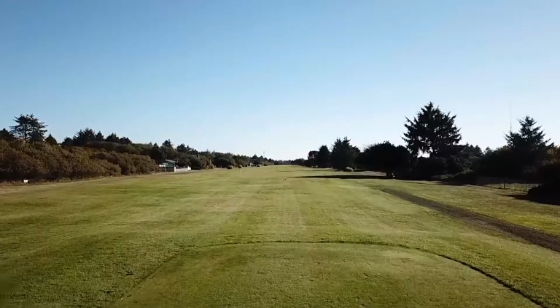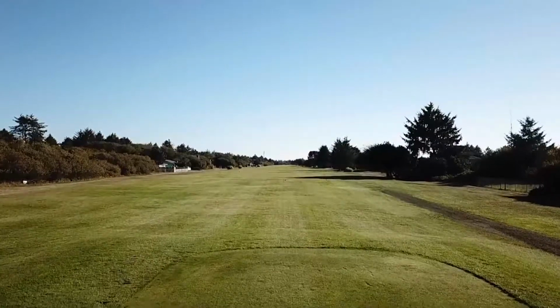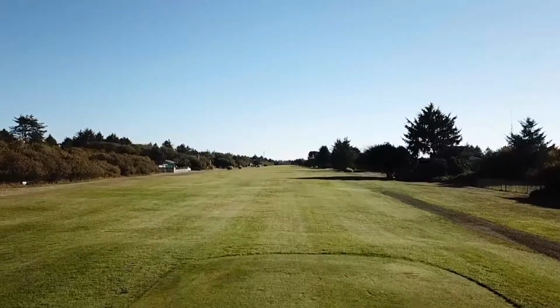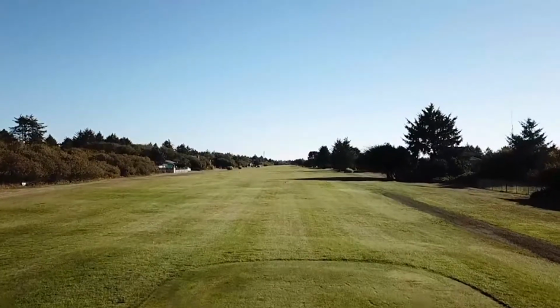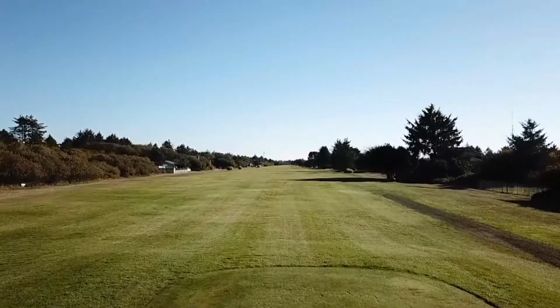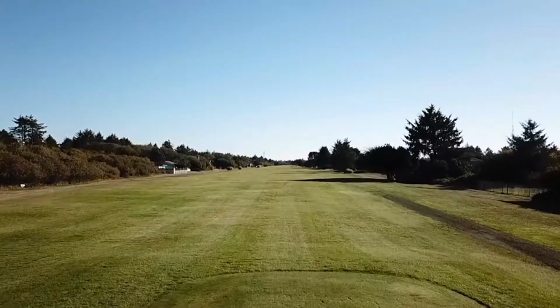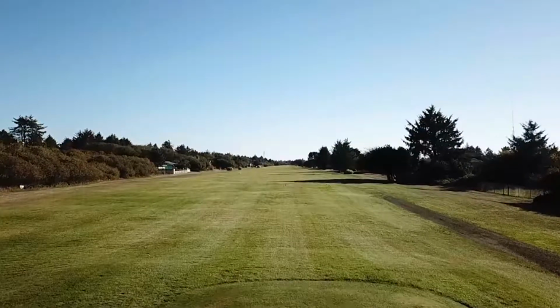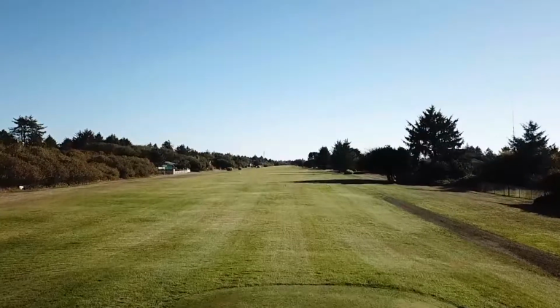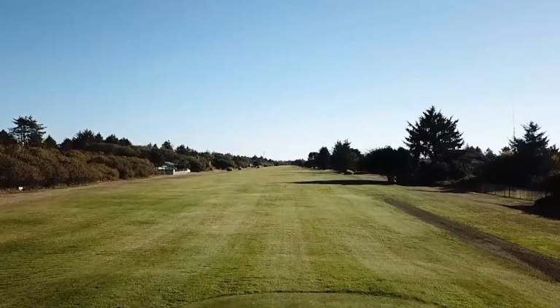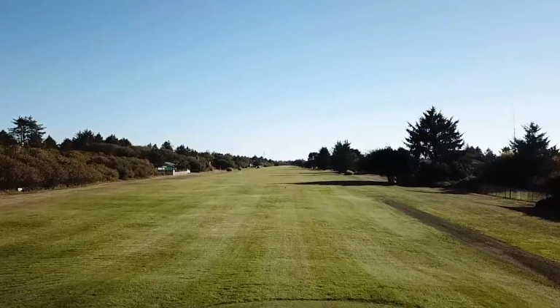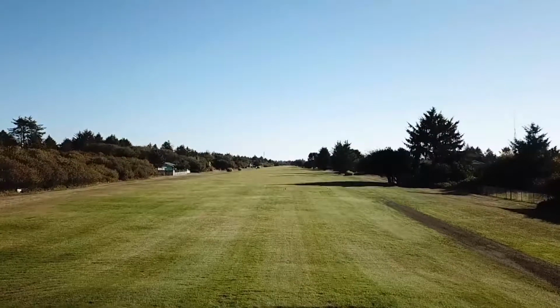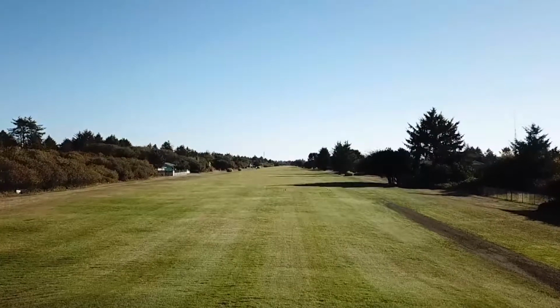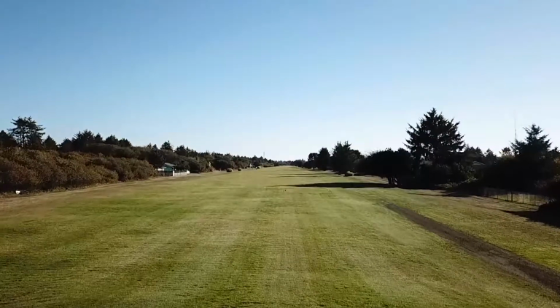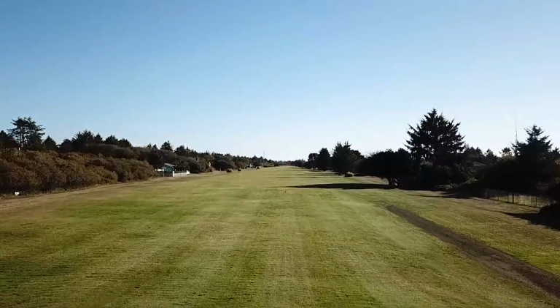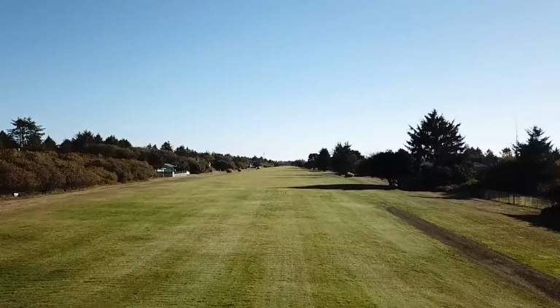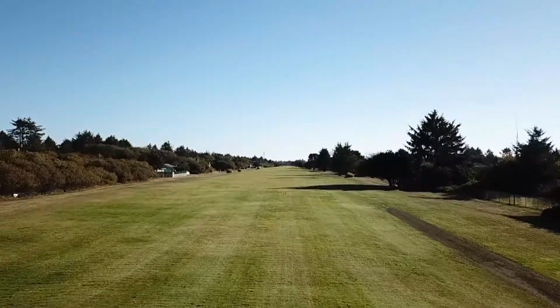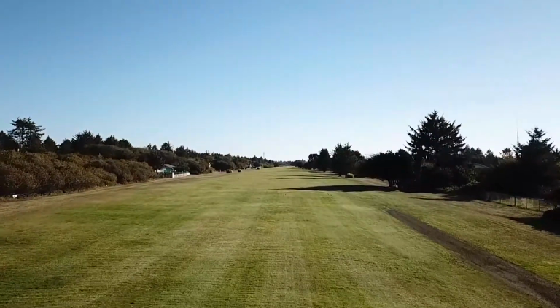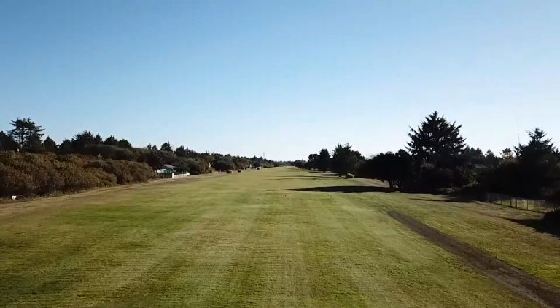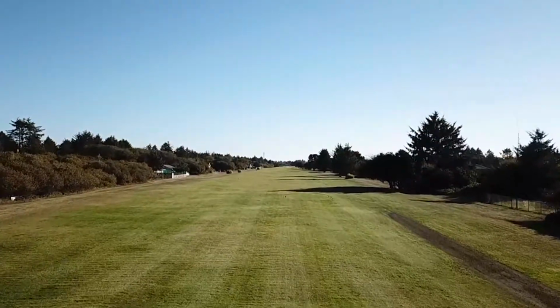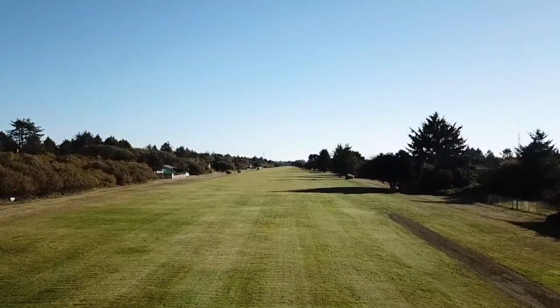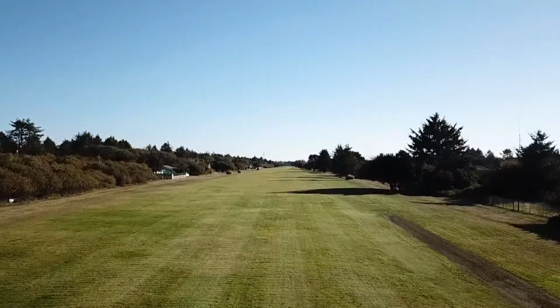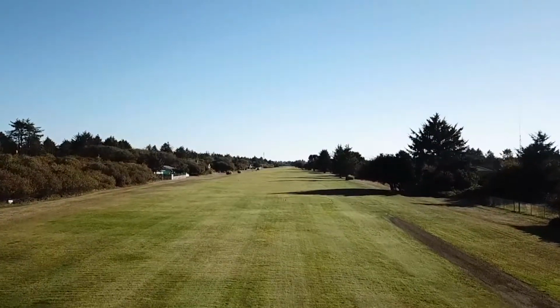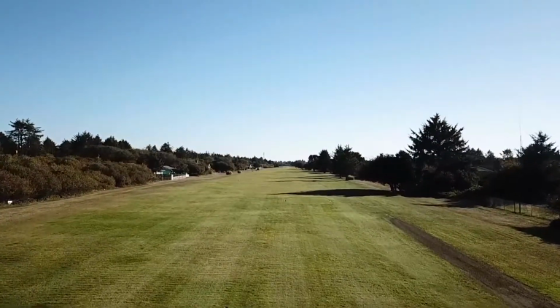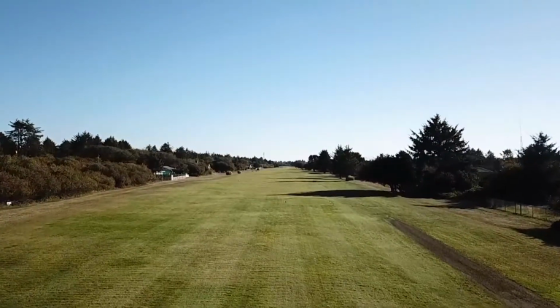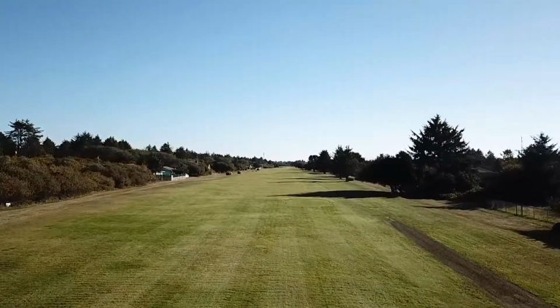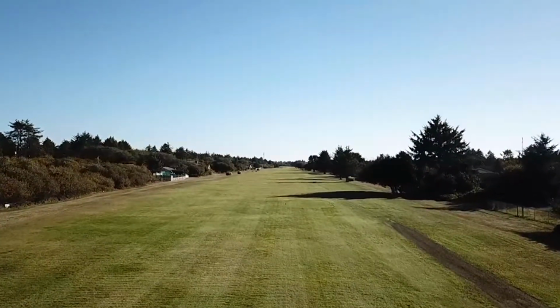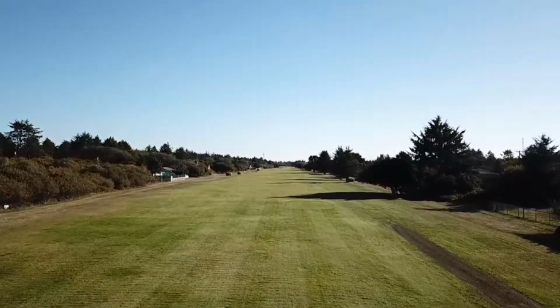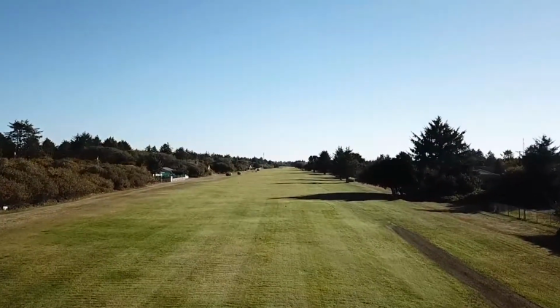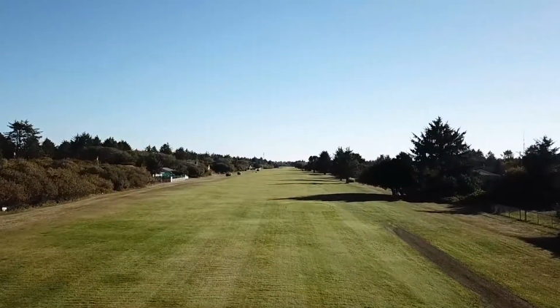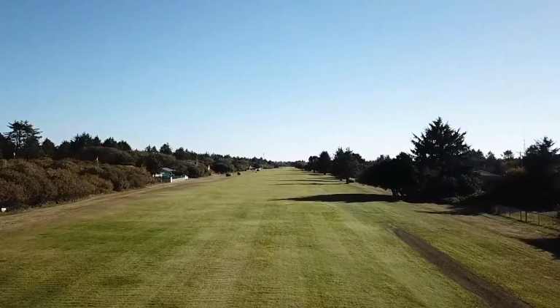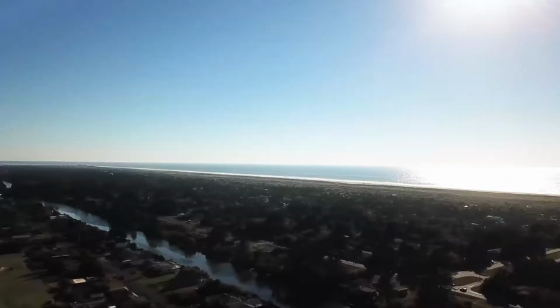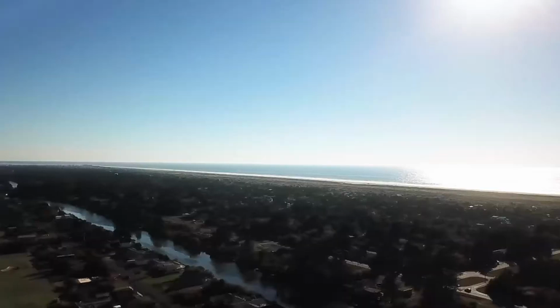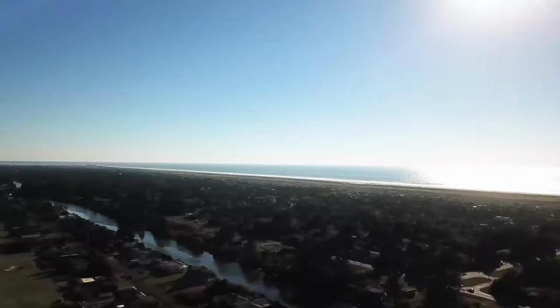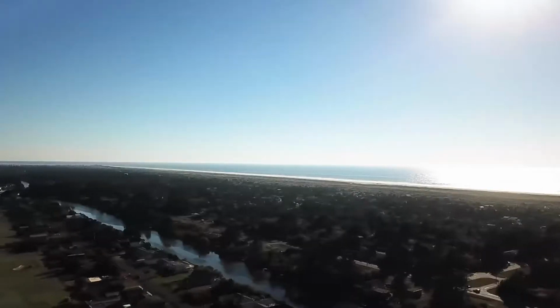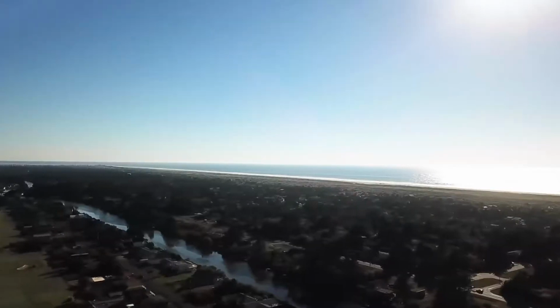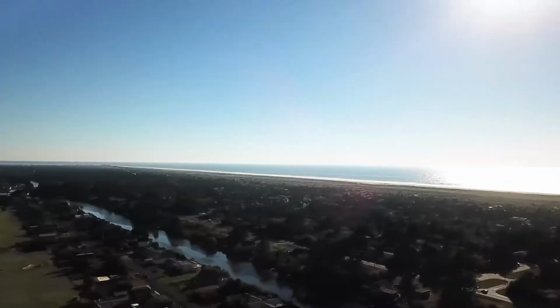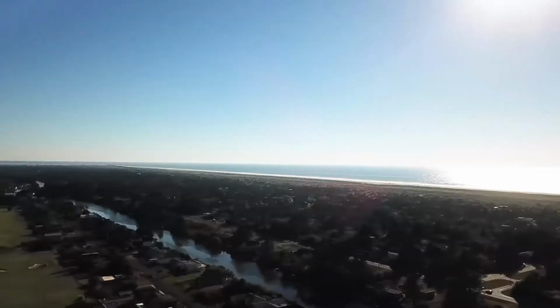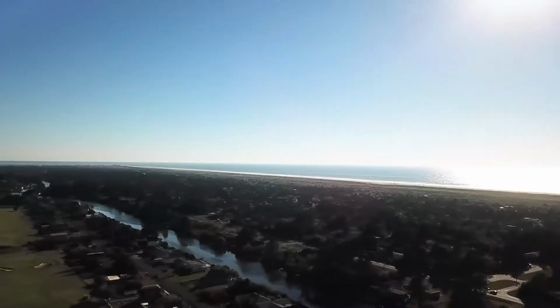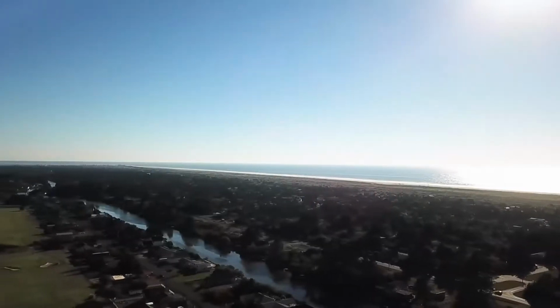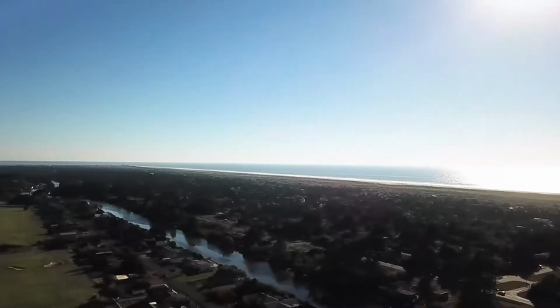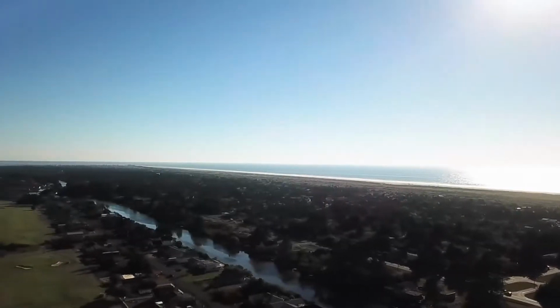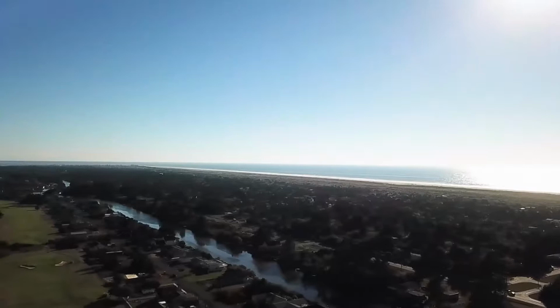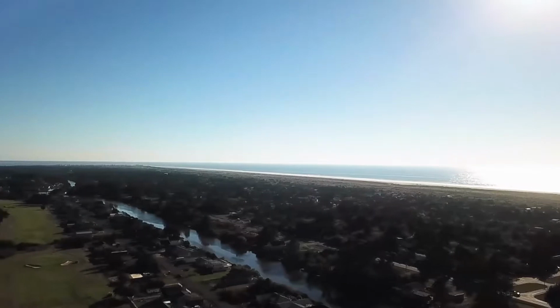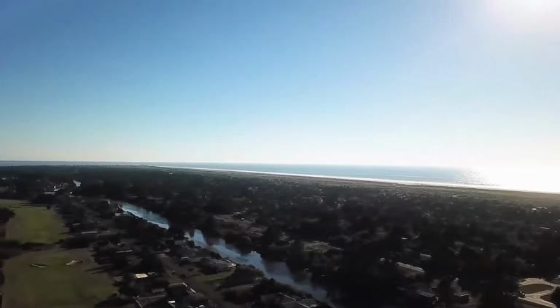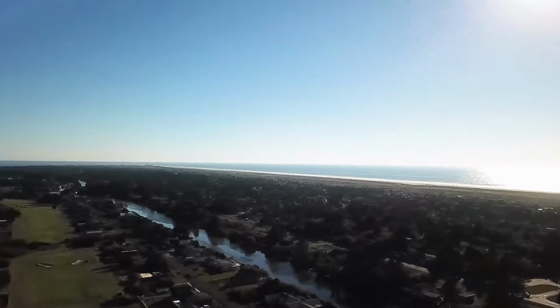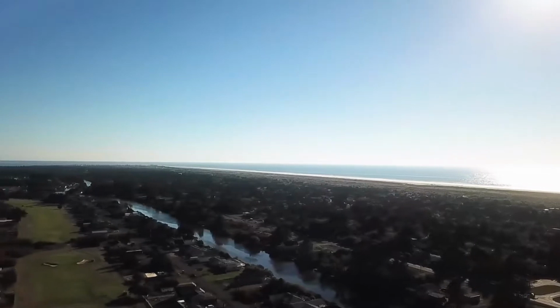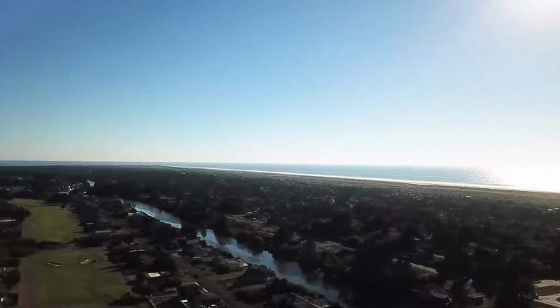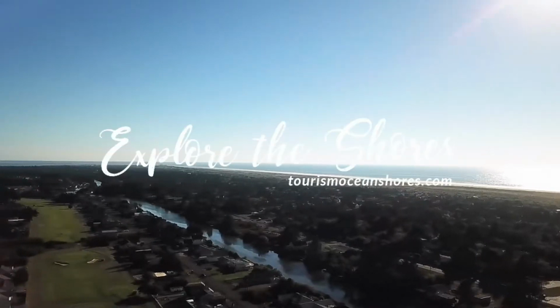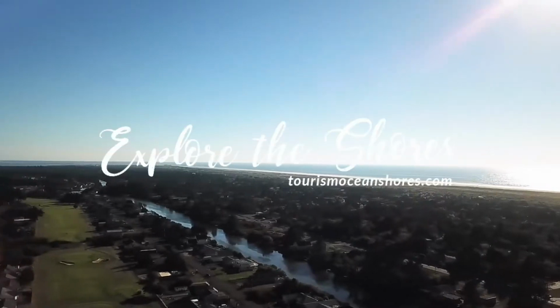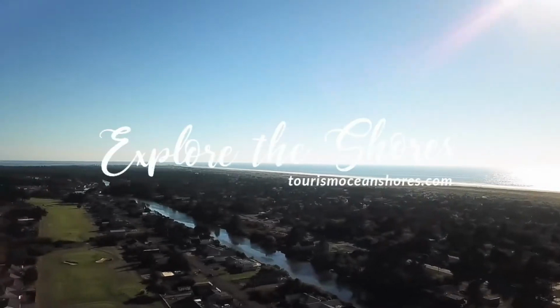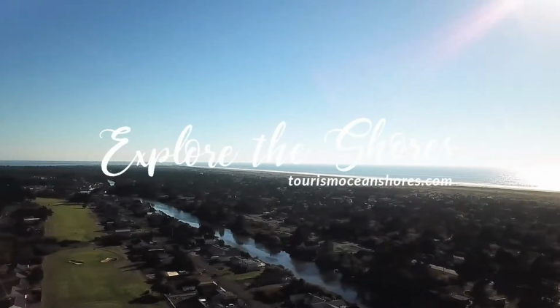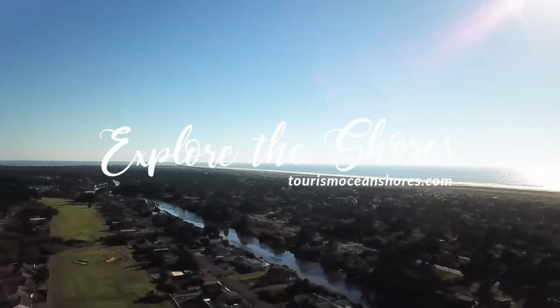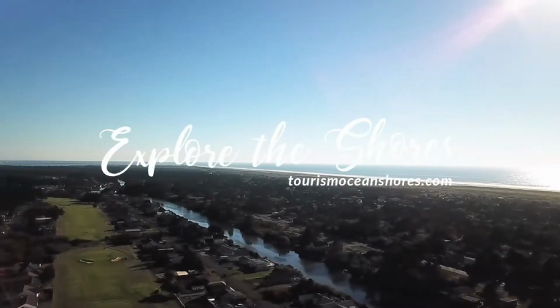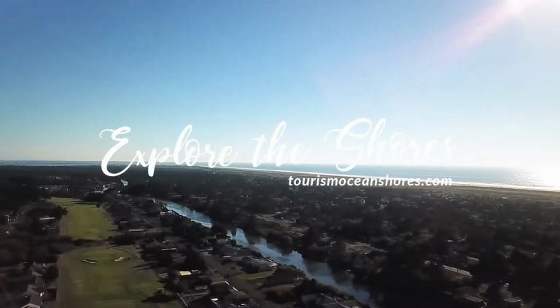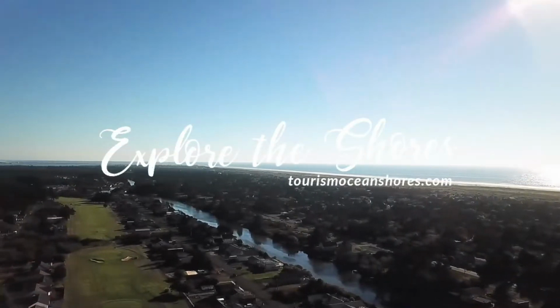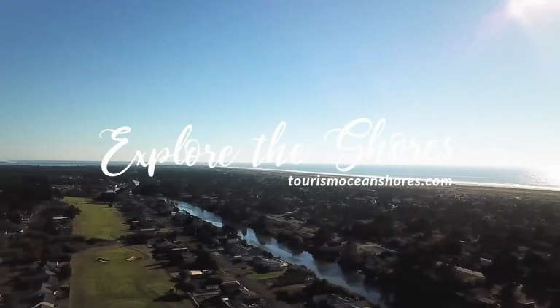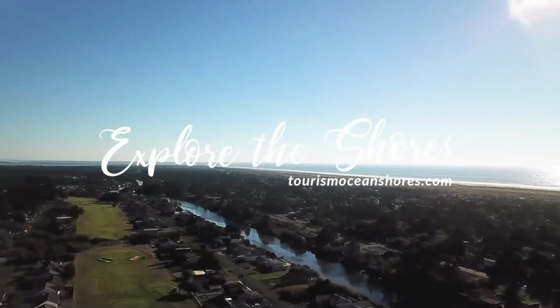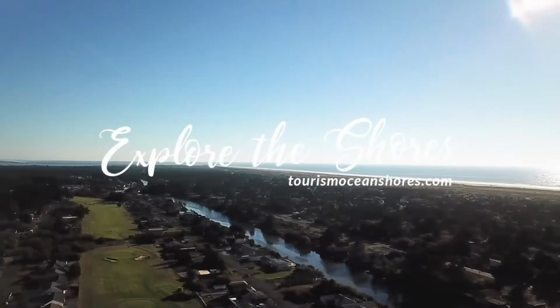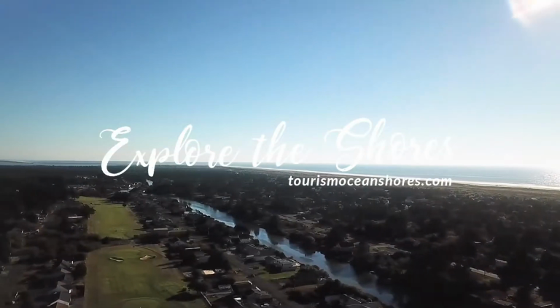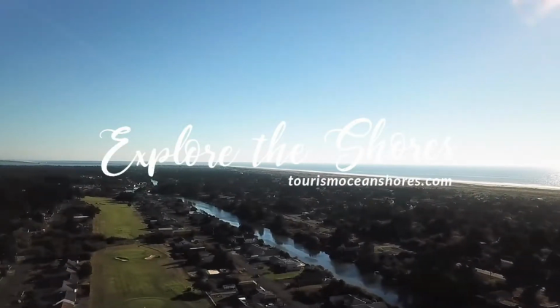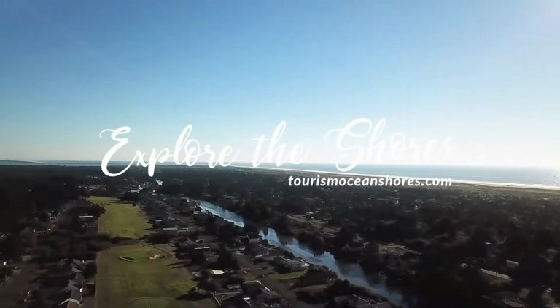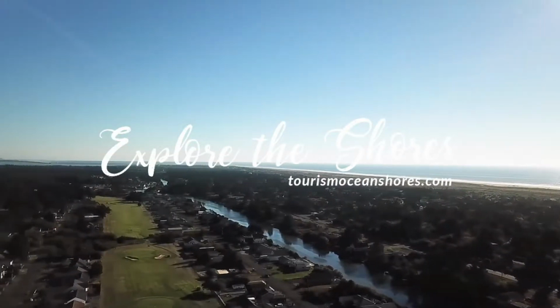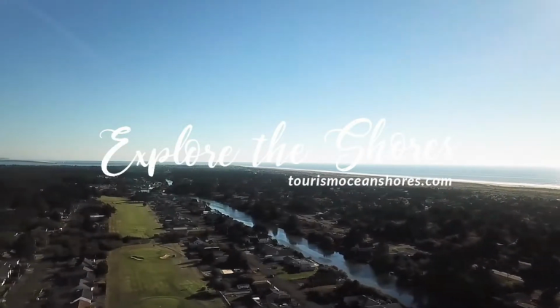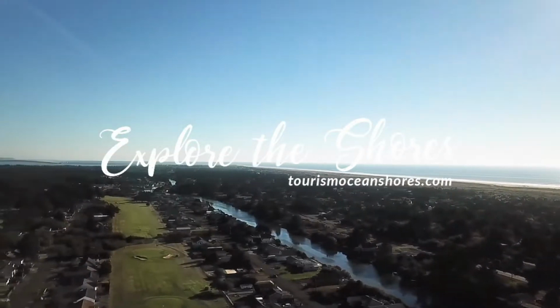There are golf carts available and pros on hand. And of course, the beach is right next door. Explore the shores.